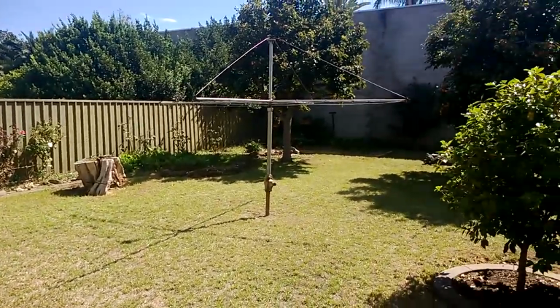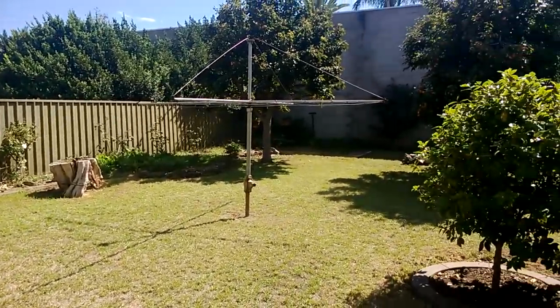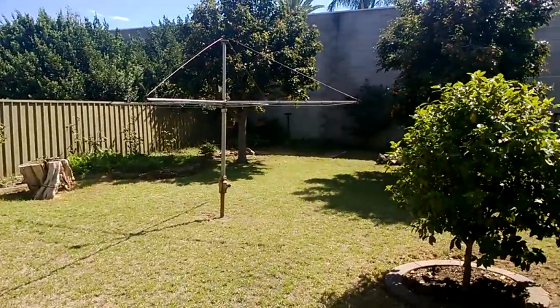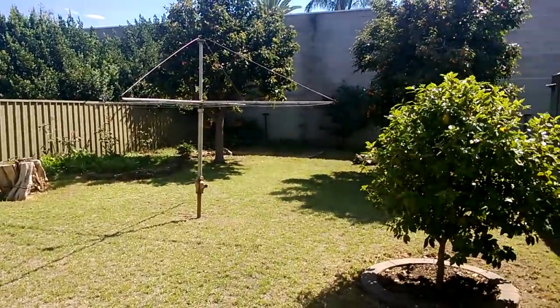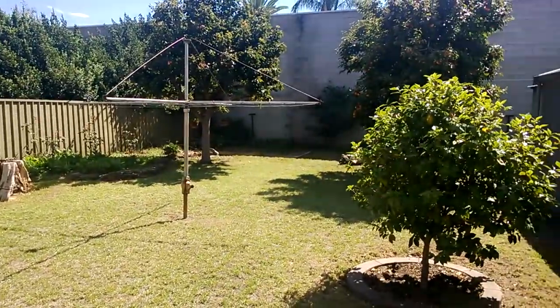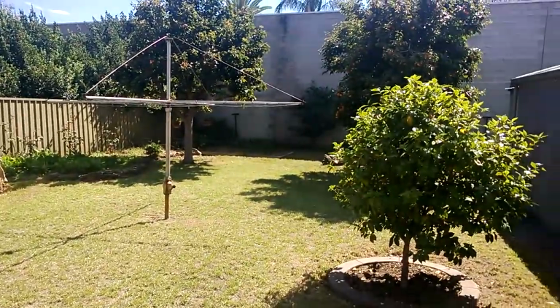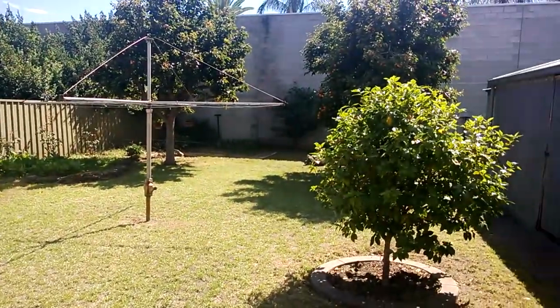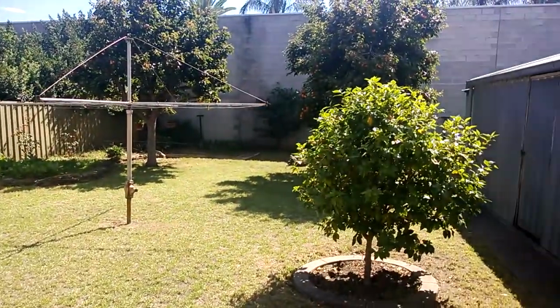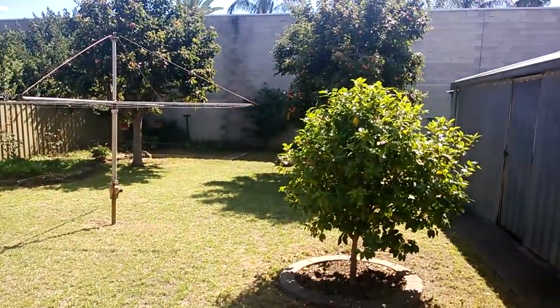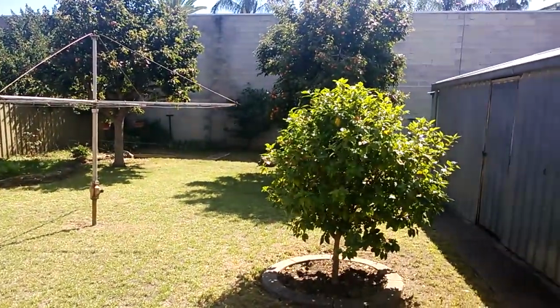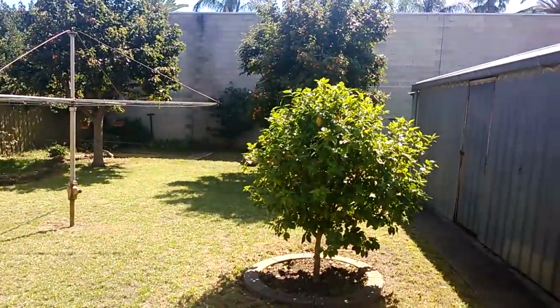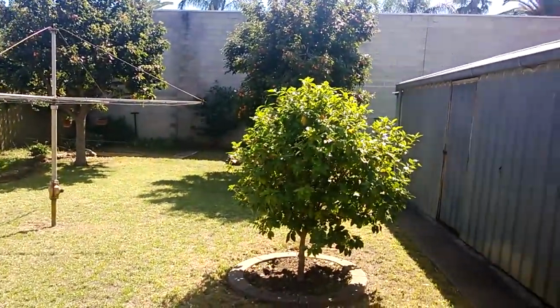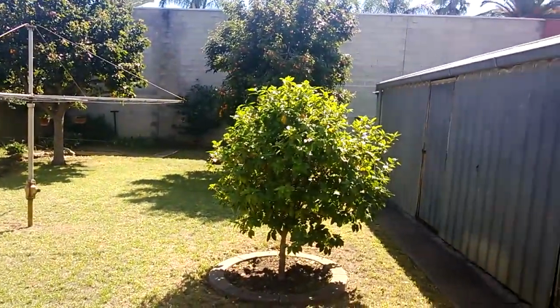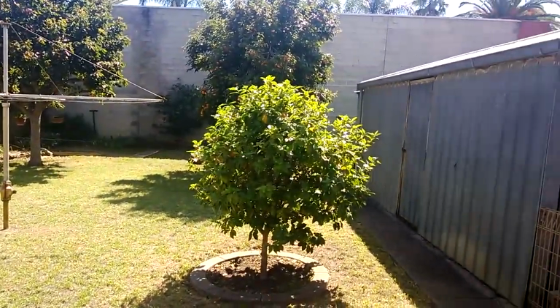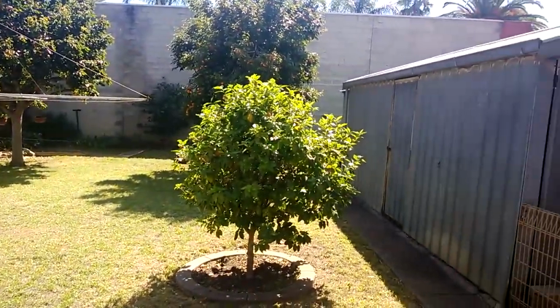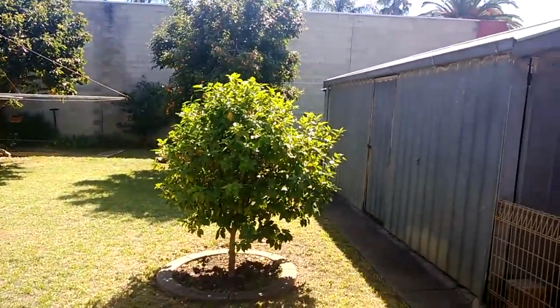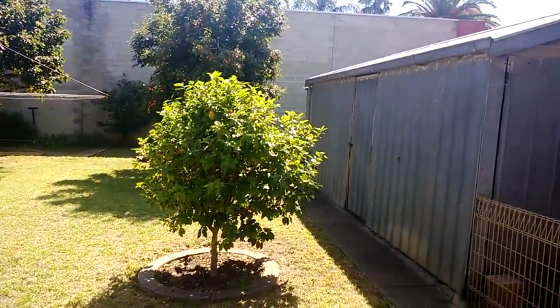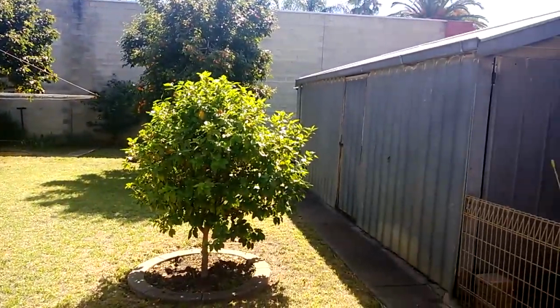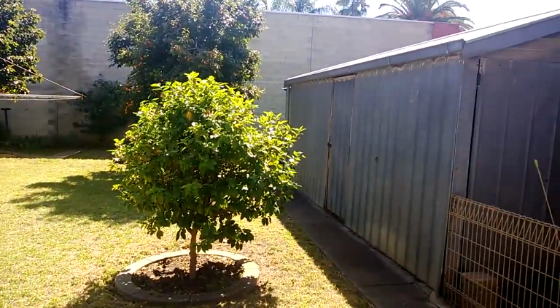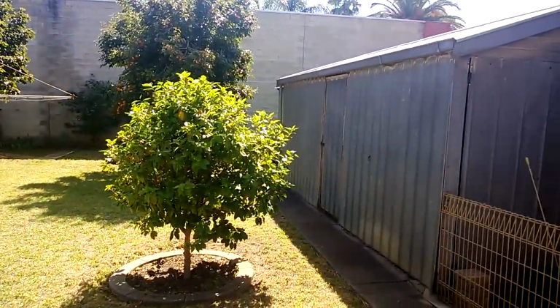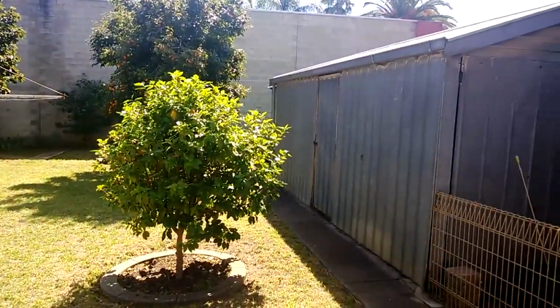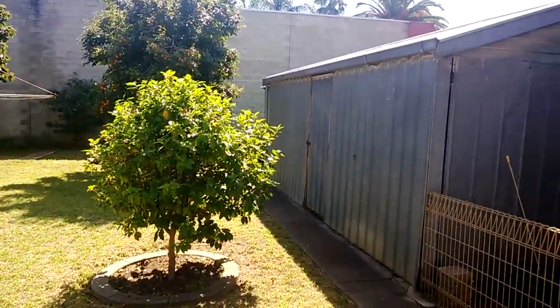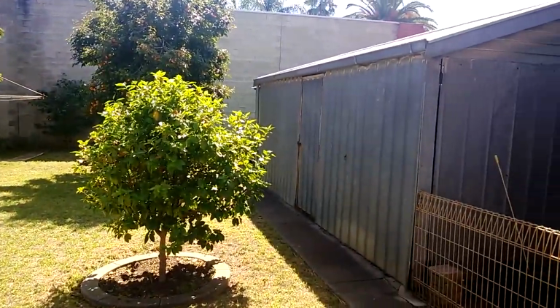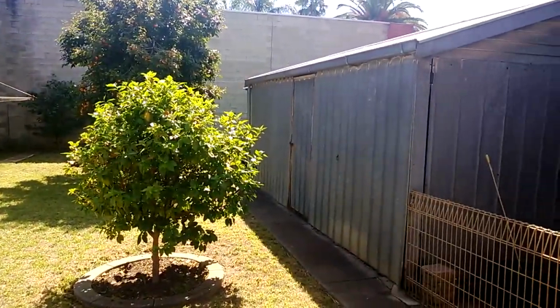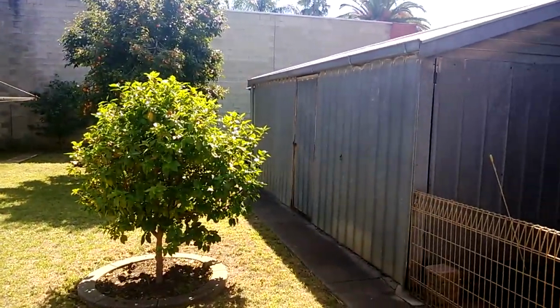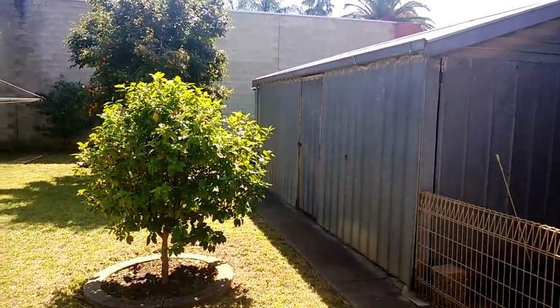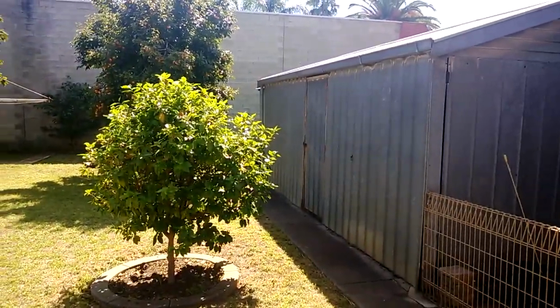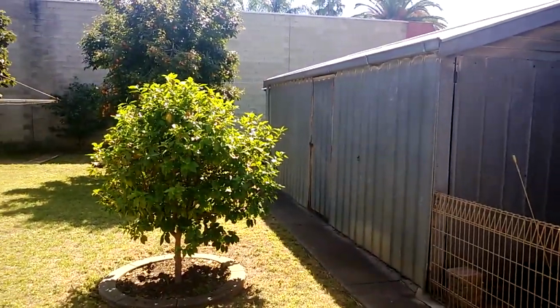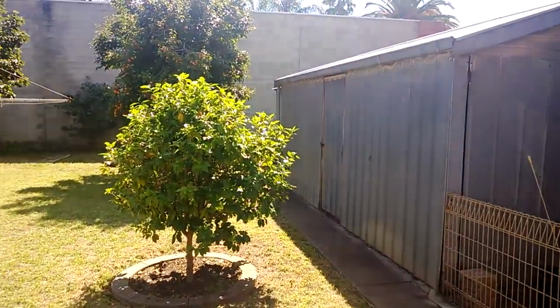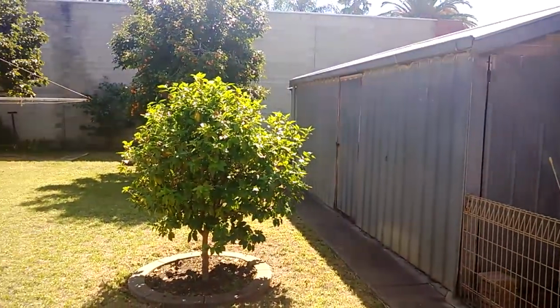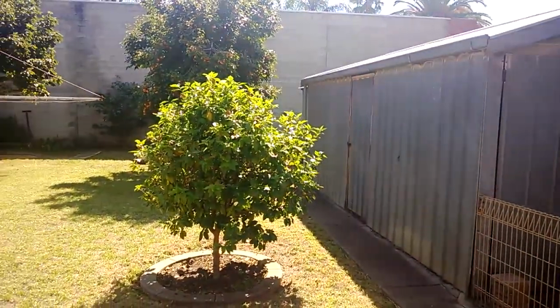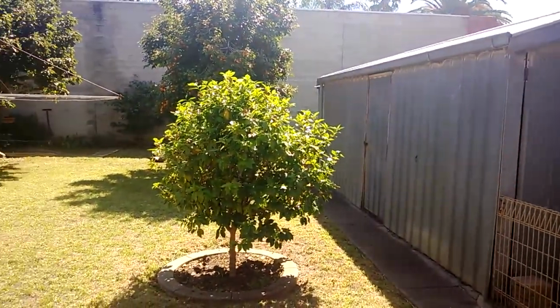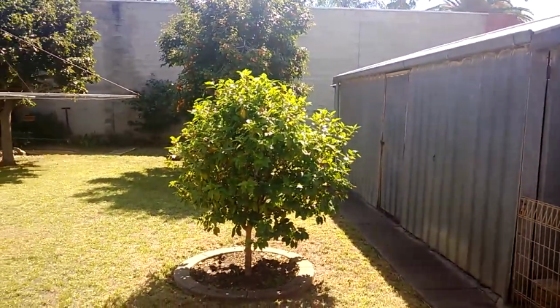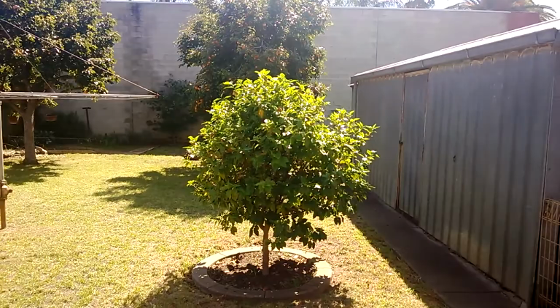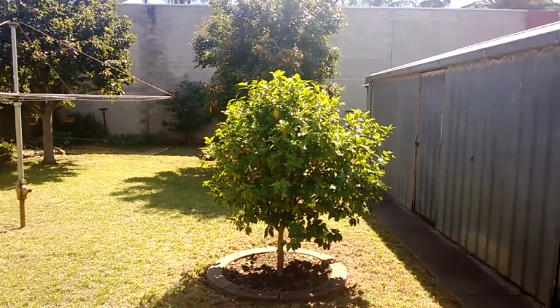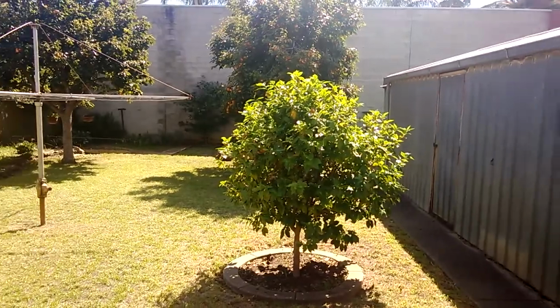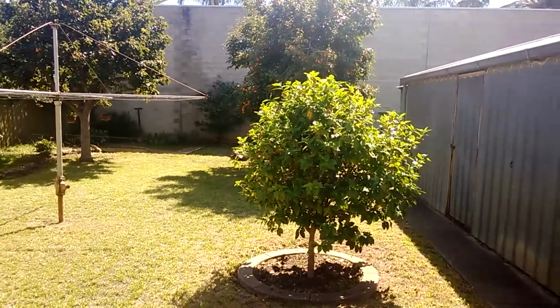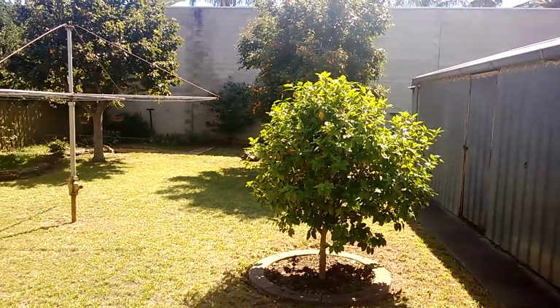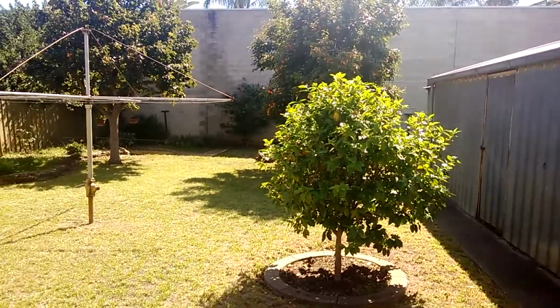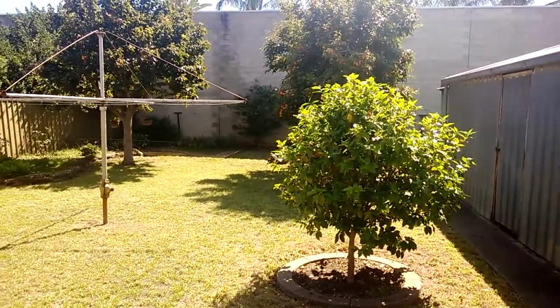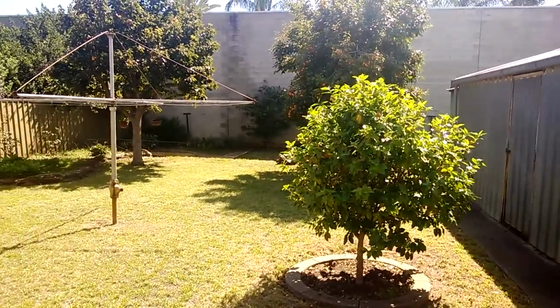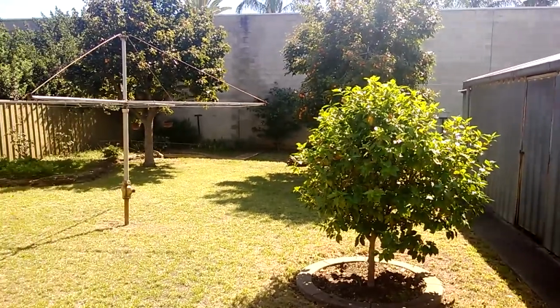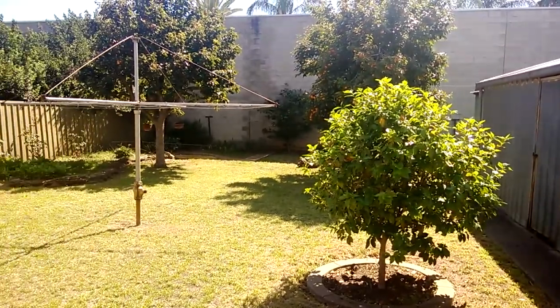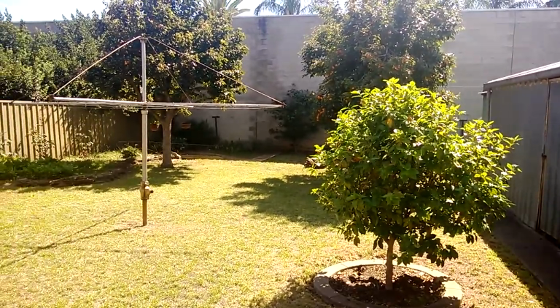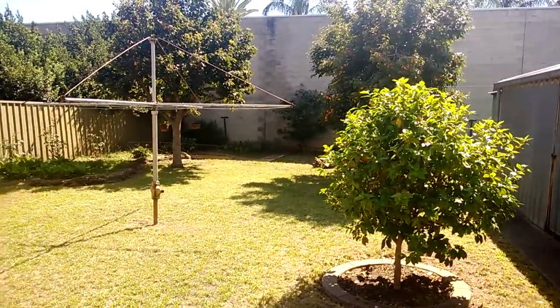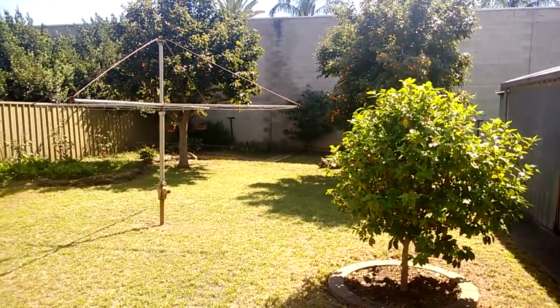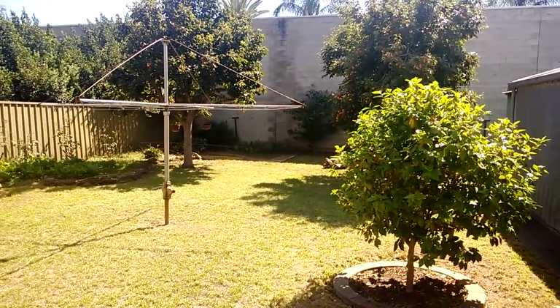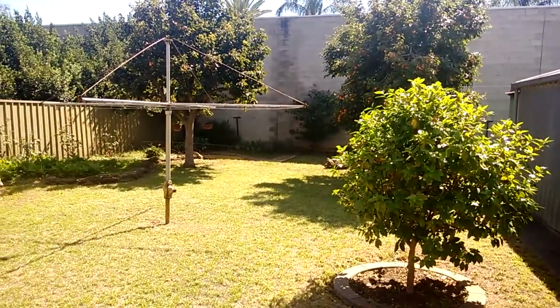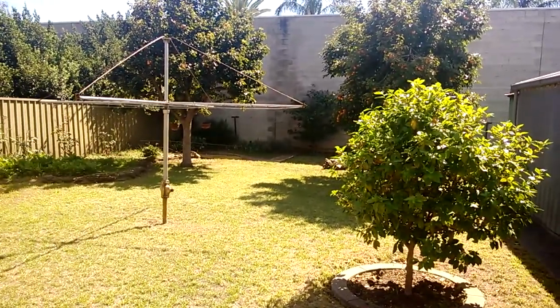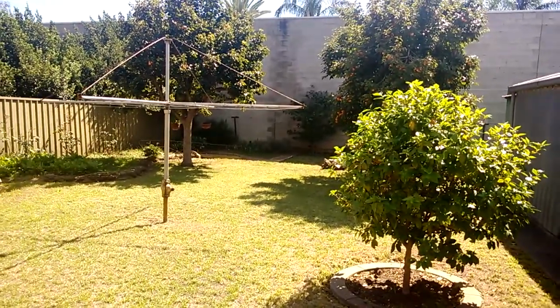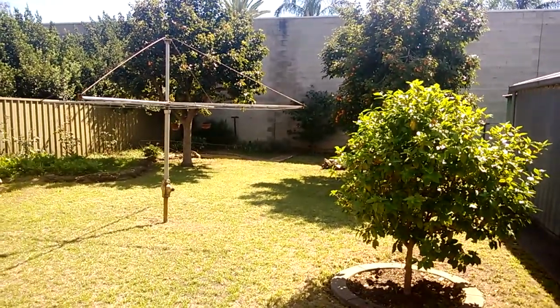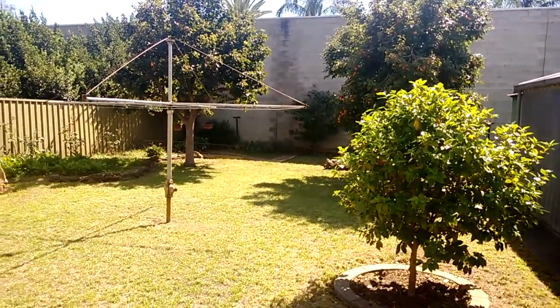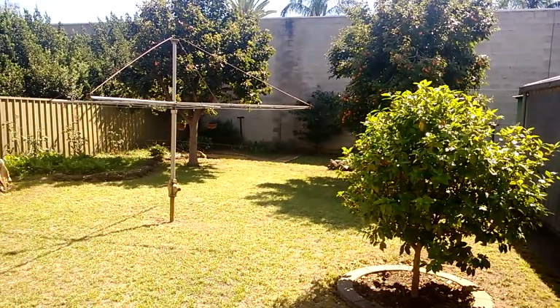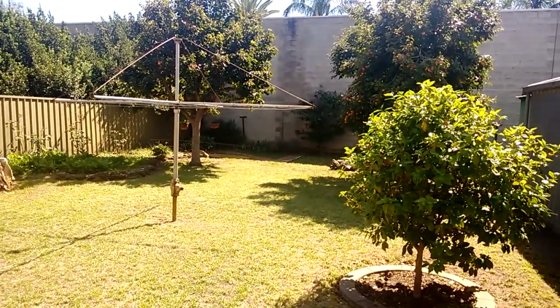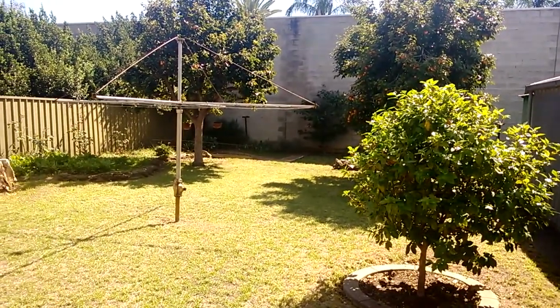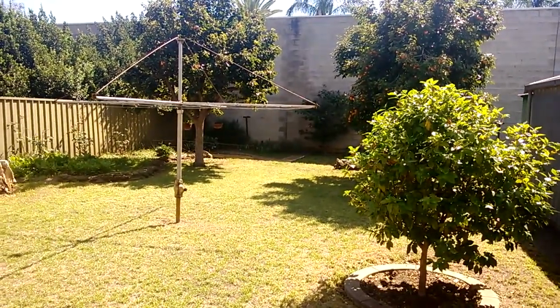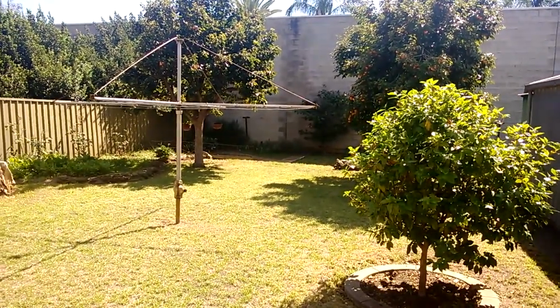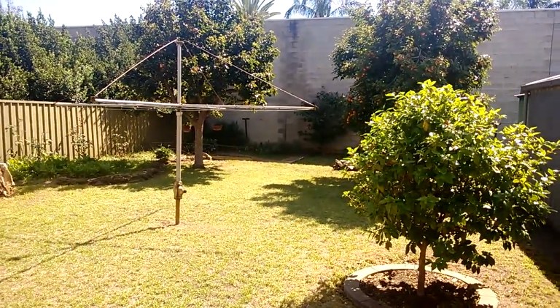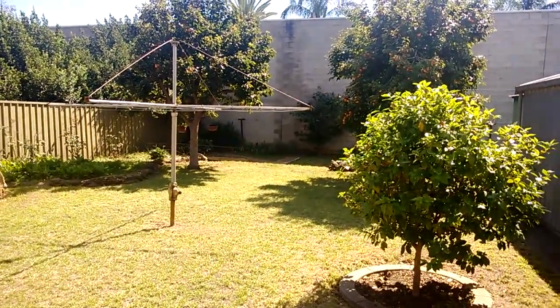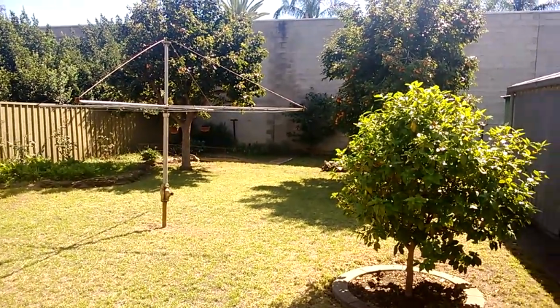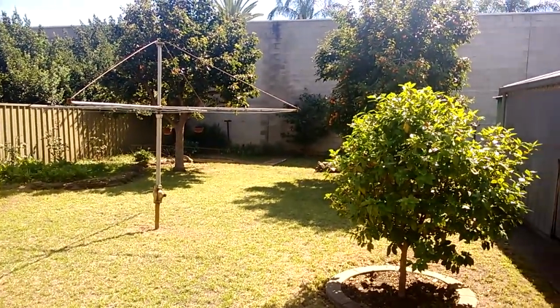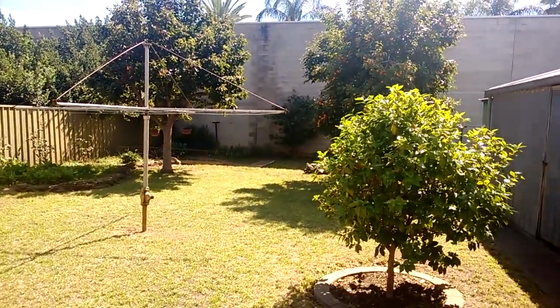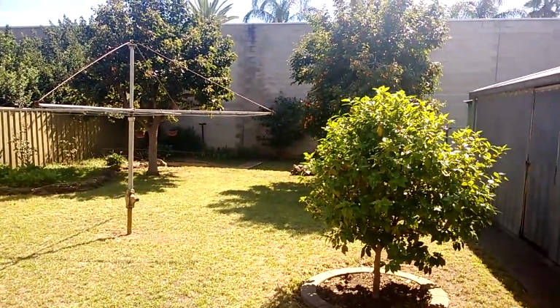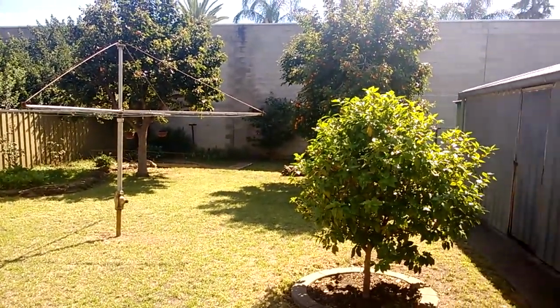Thank you very much today for viewing 8 Everard Avenue, Keswick. Duke's Real Estate. Thank you.